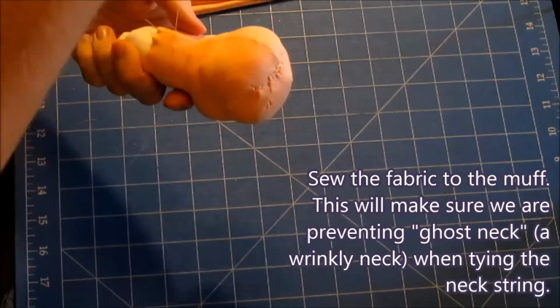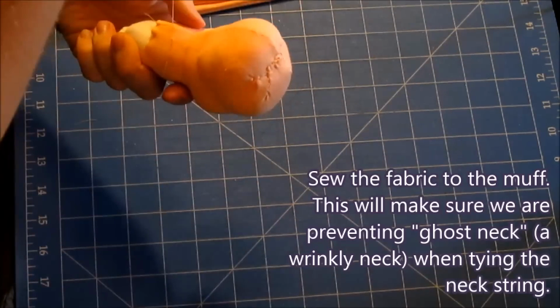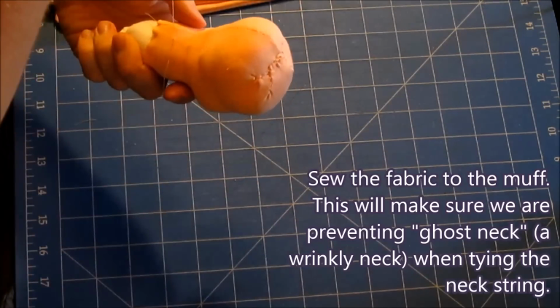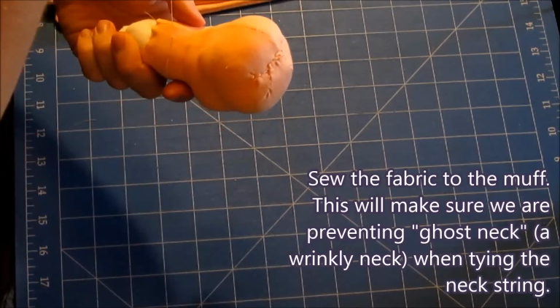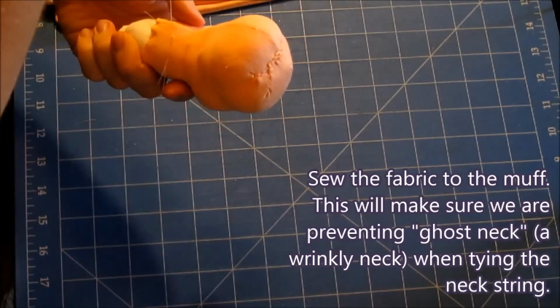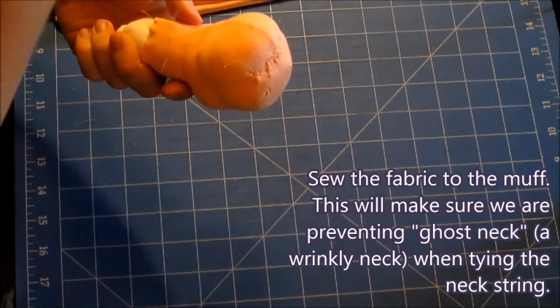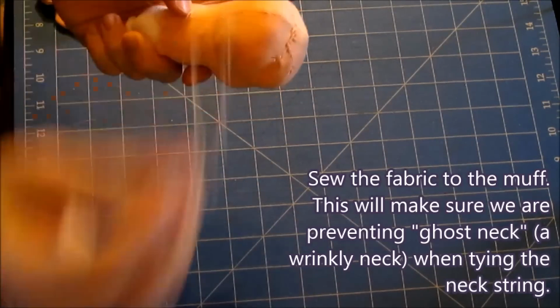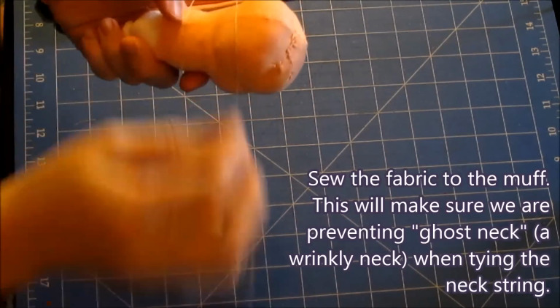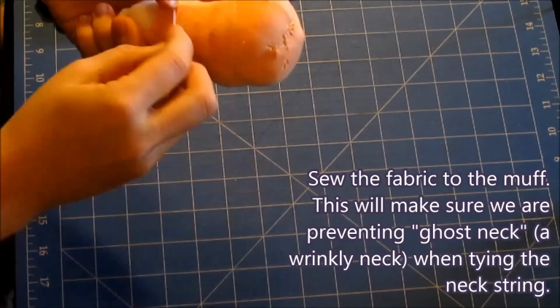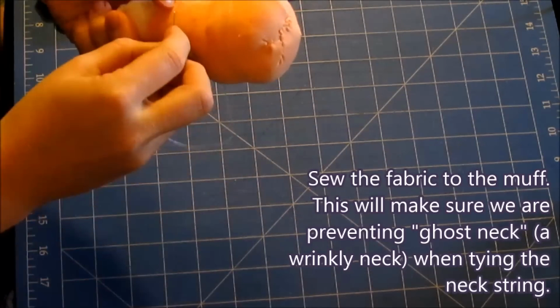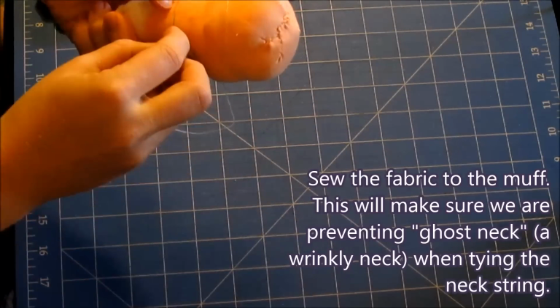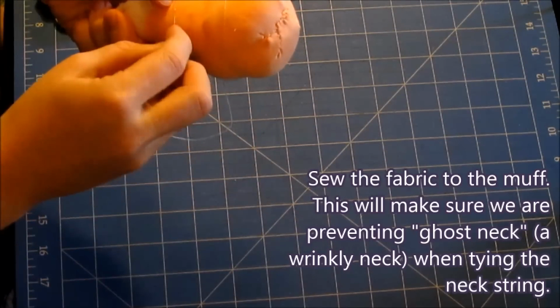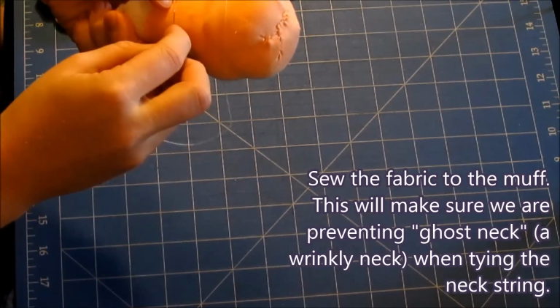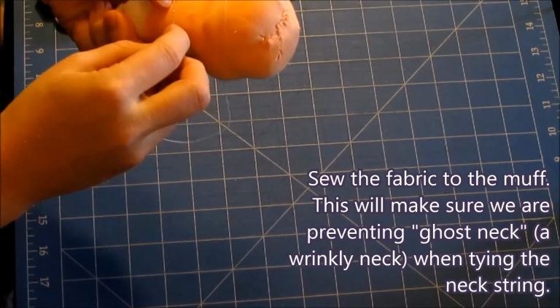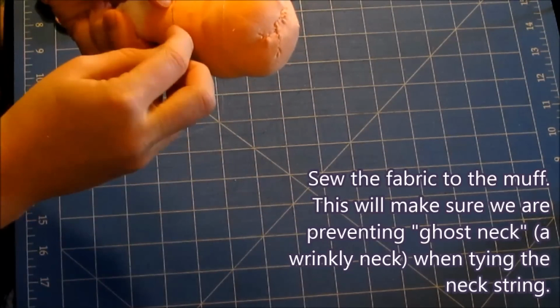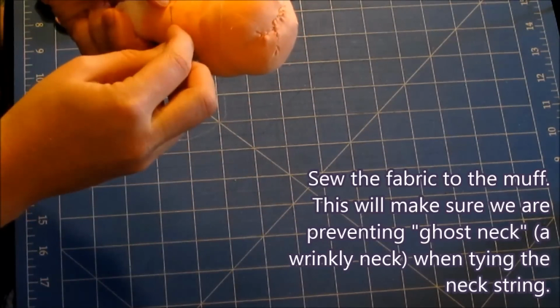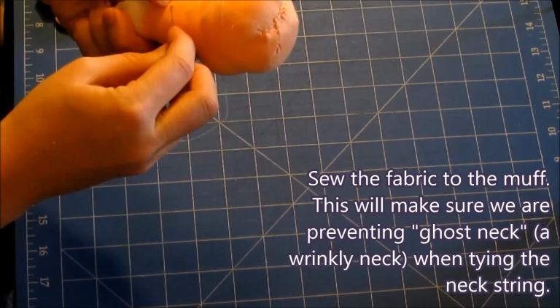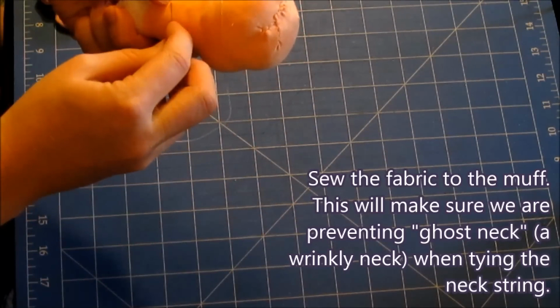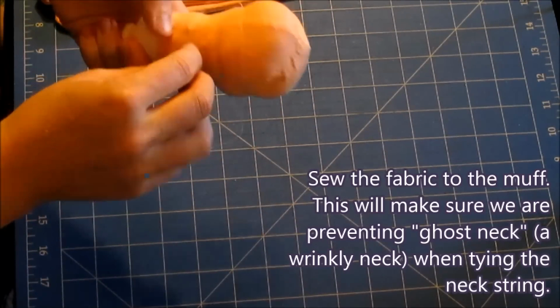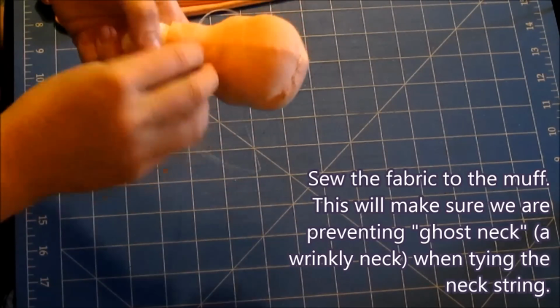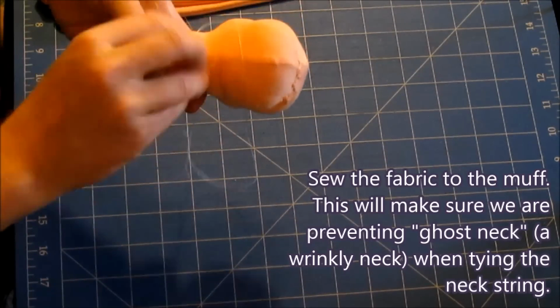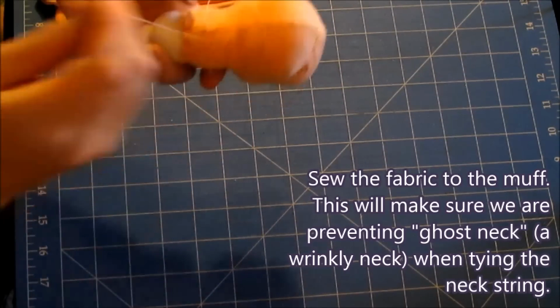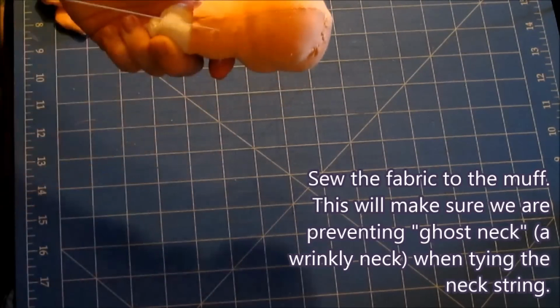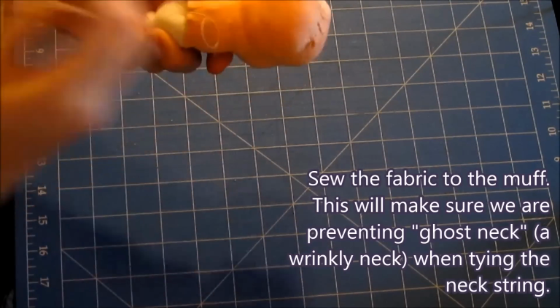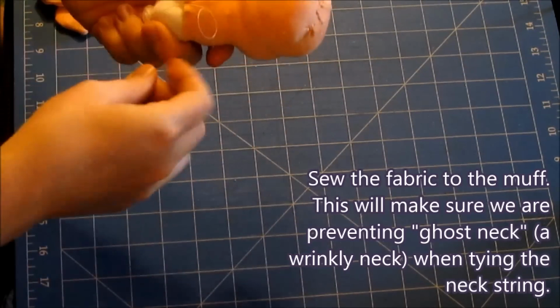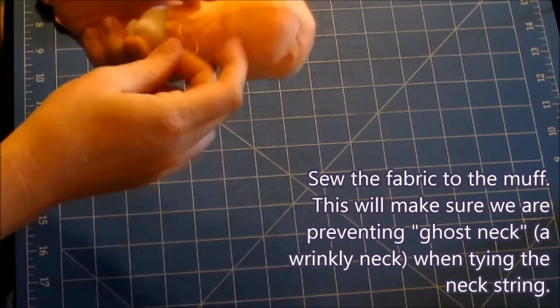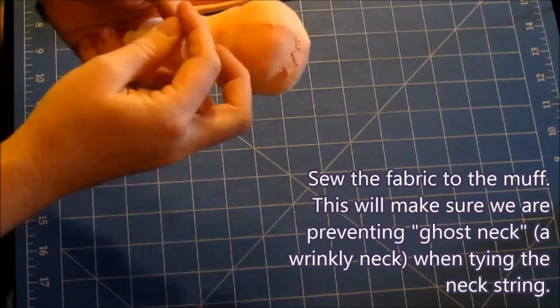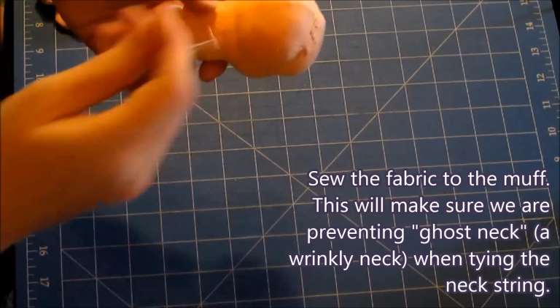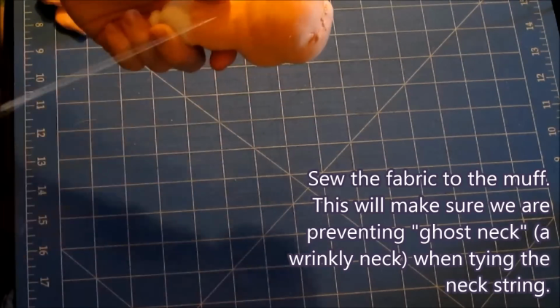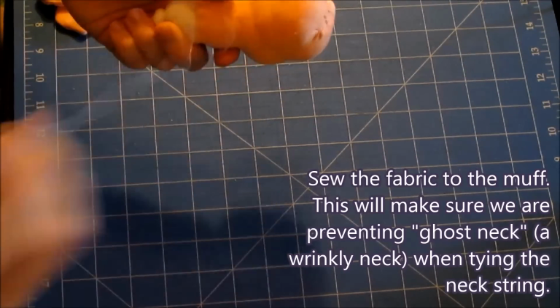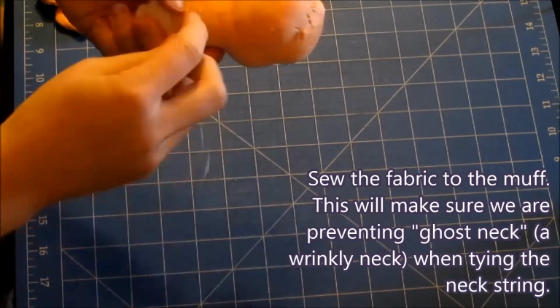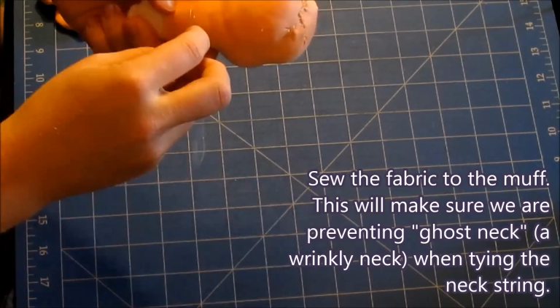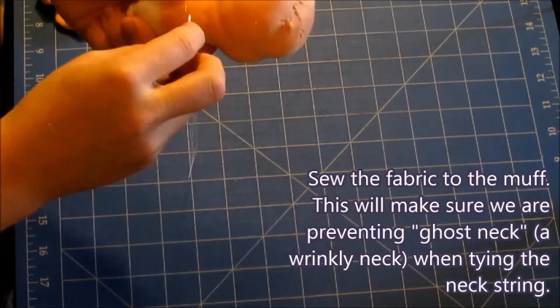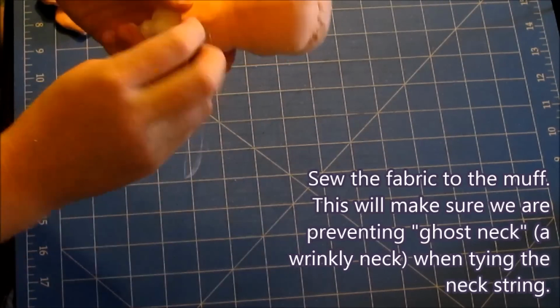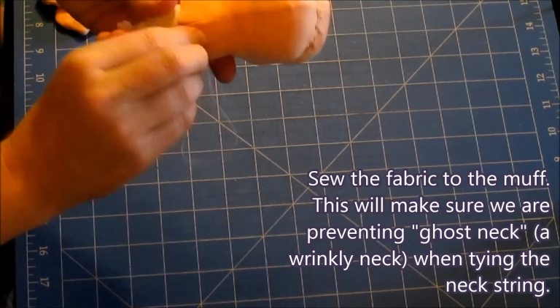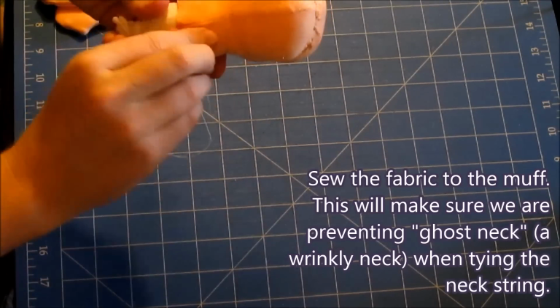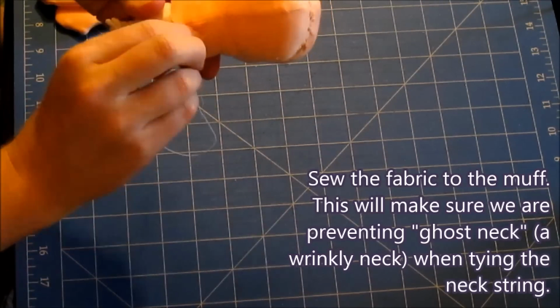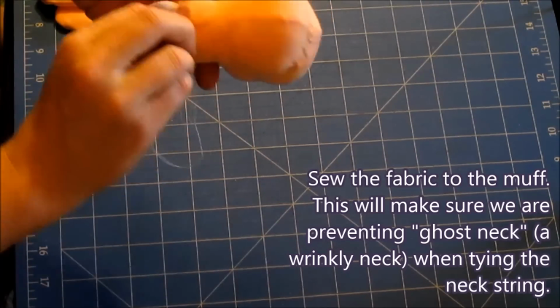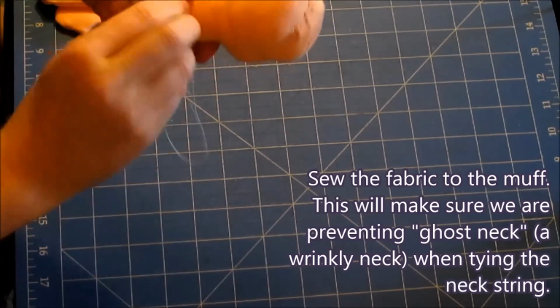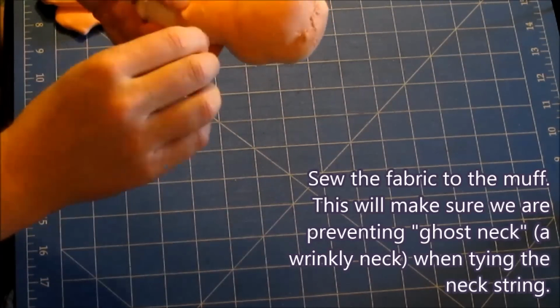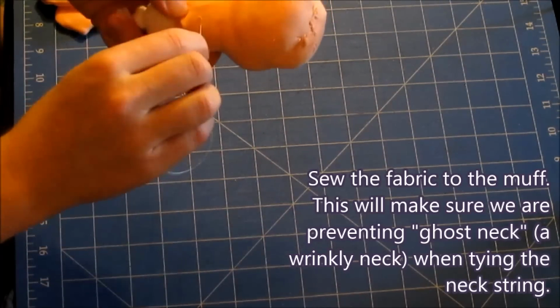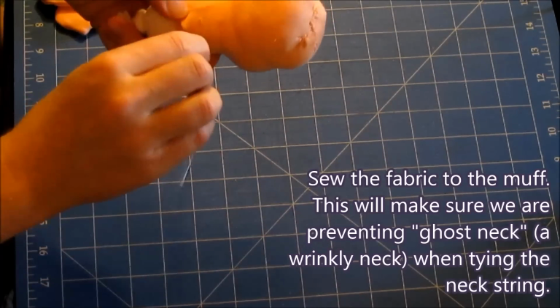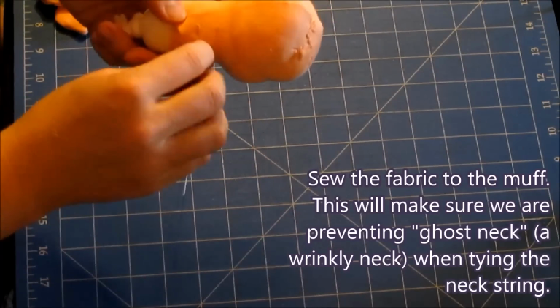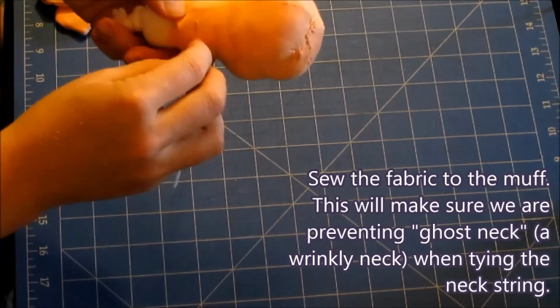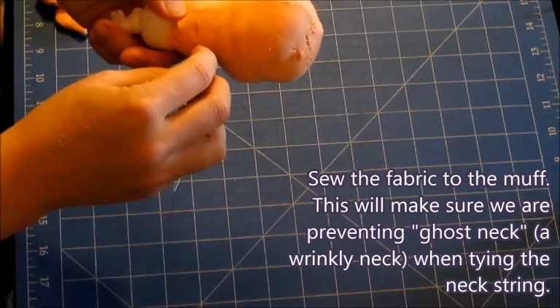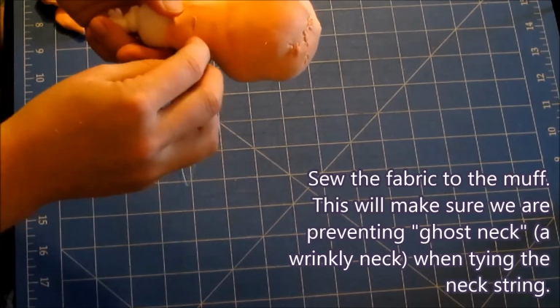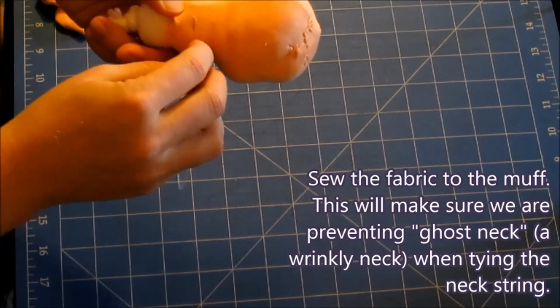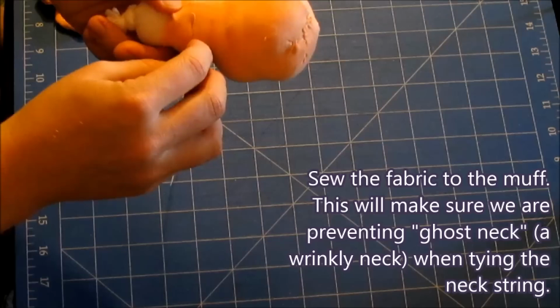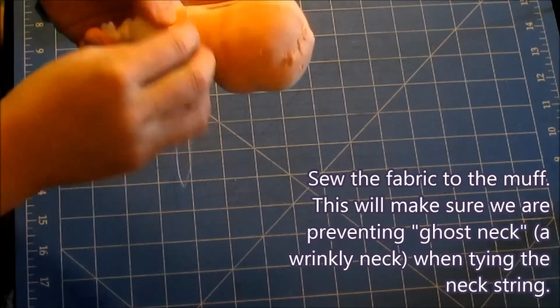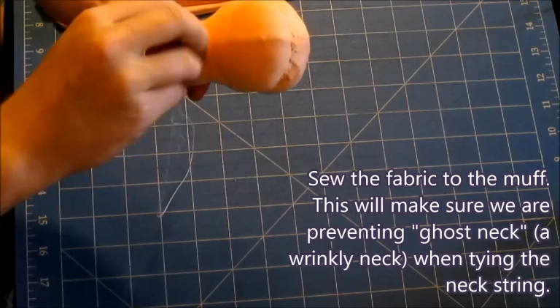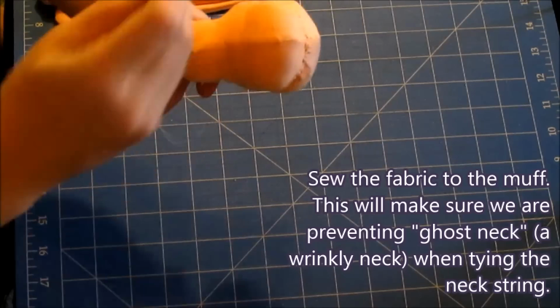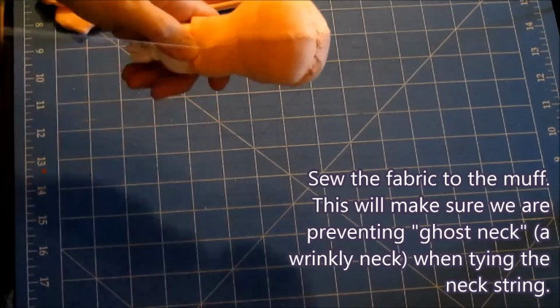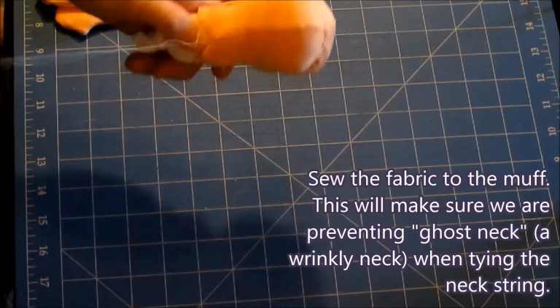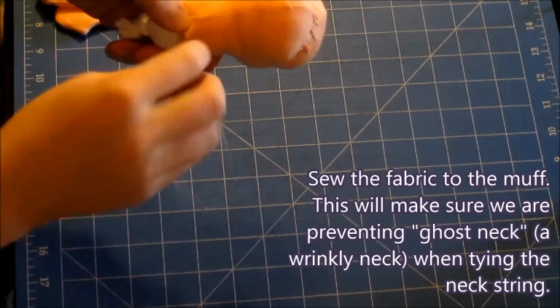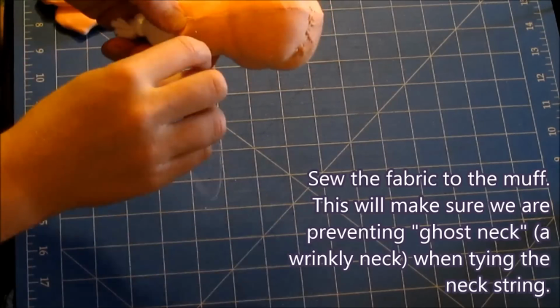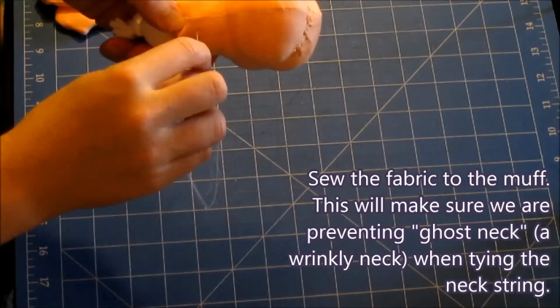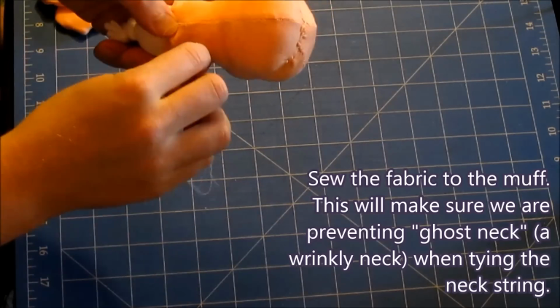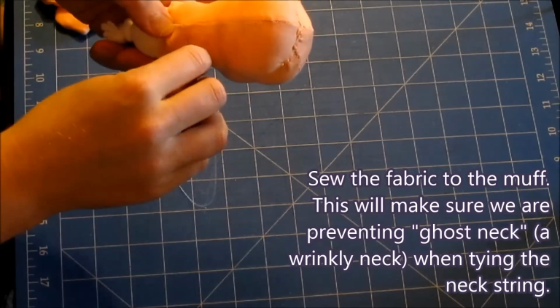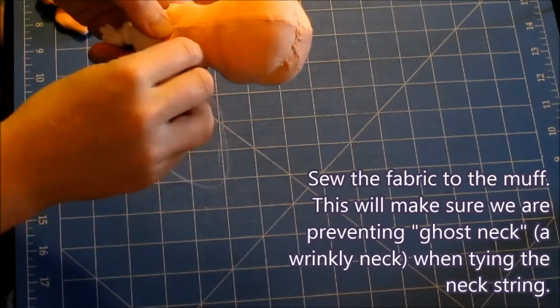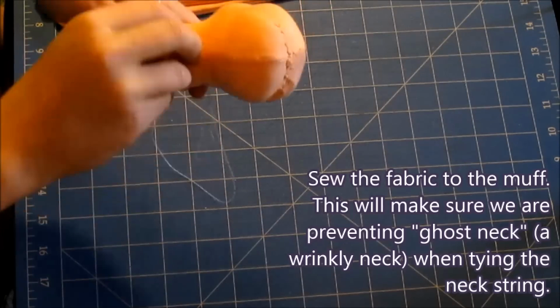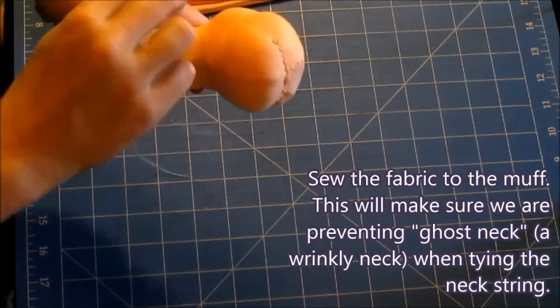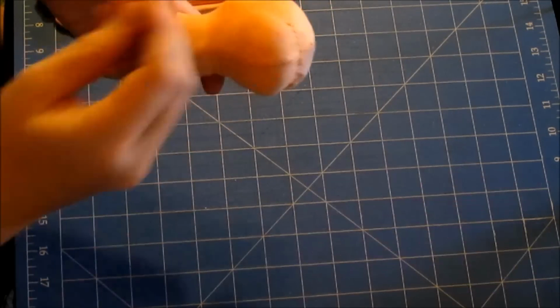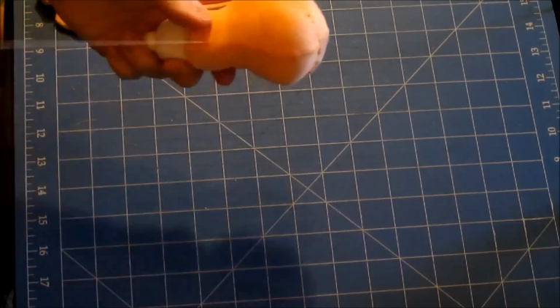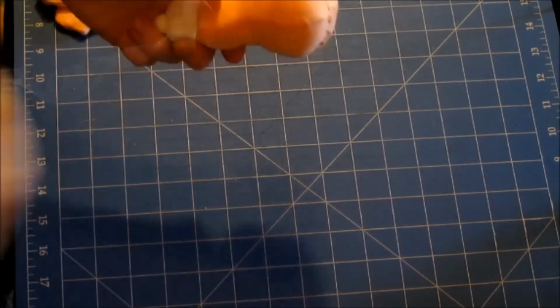Sew the fabric to the muff. This will make sure we are preventing ghost neck — a wrinkly neck when tying the next string.